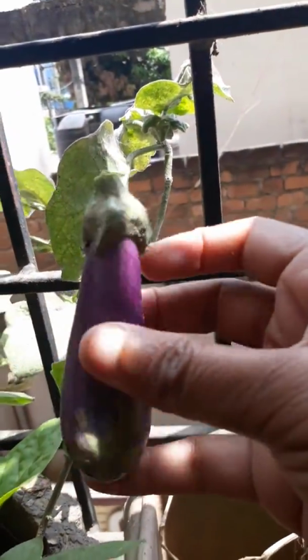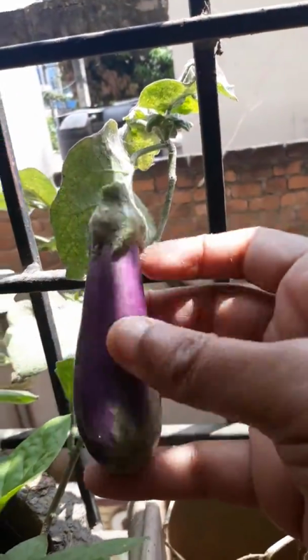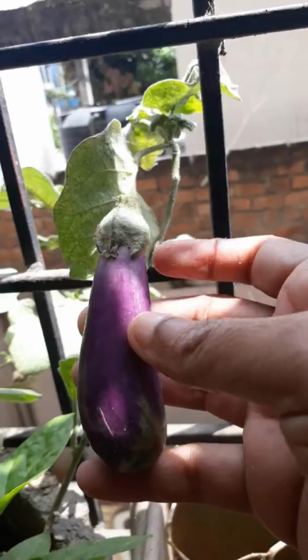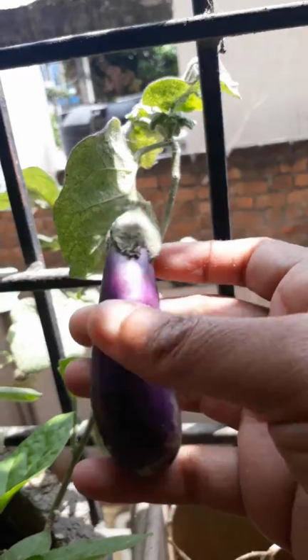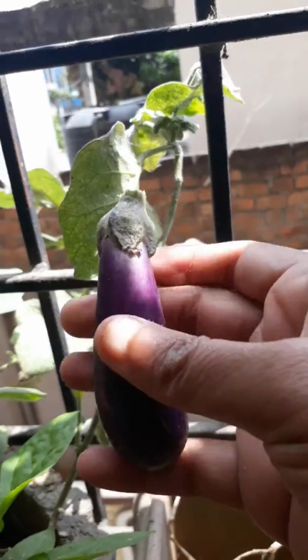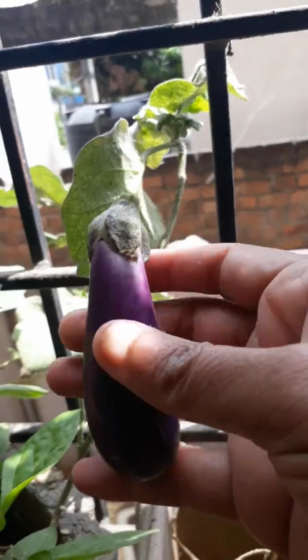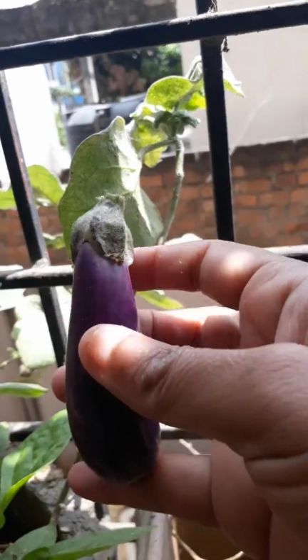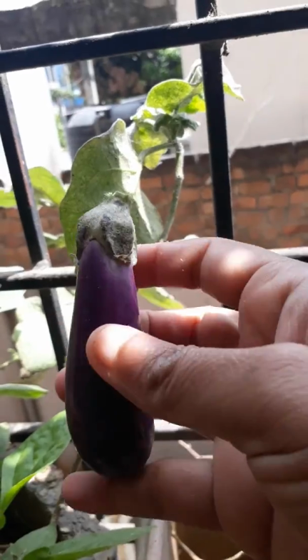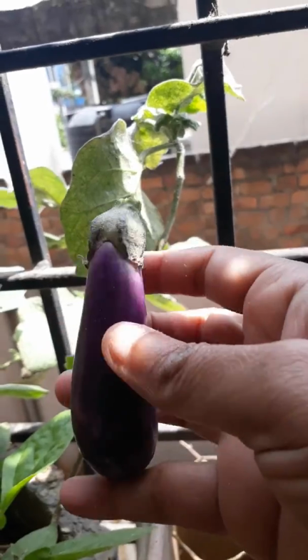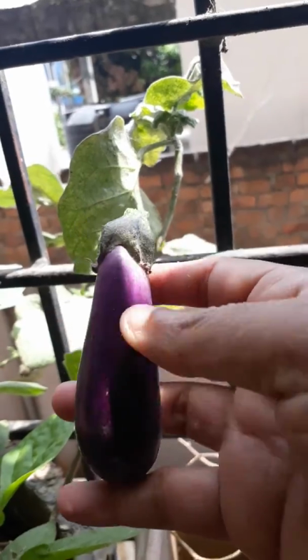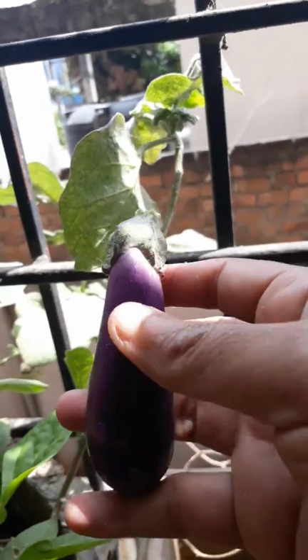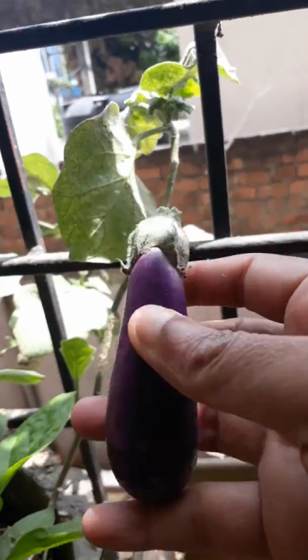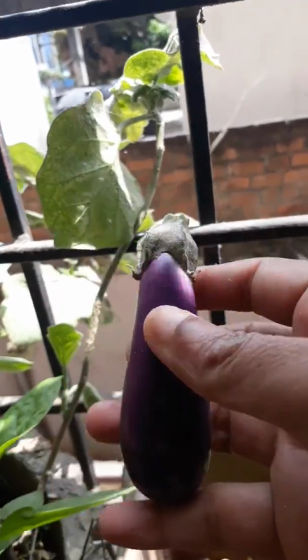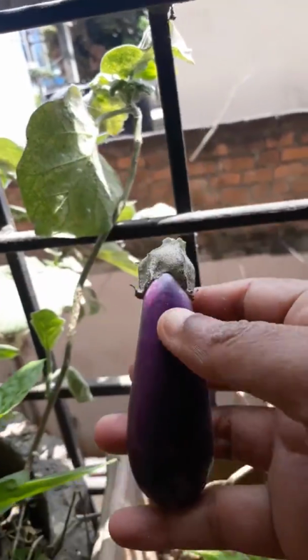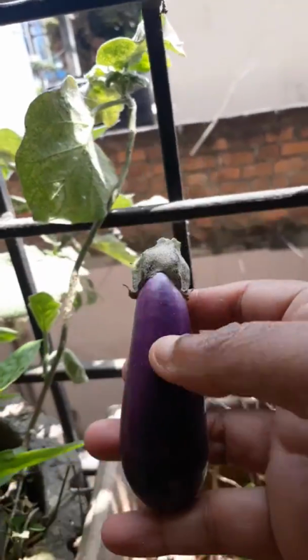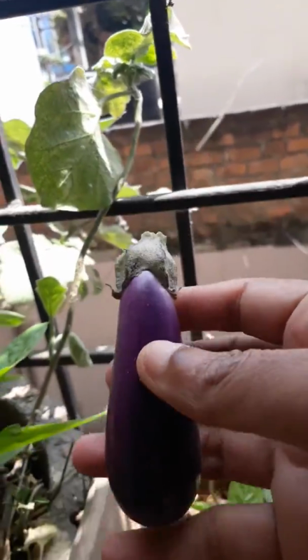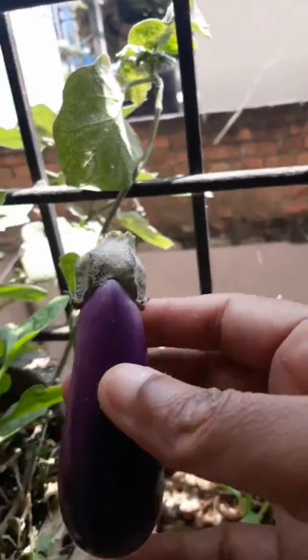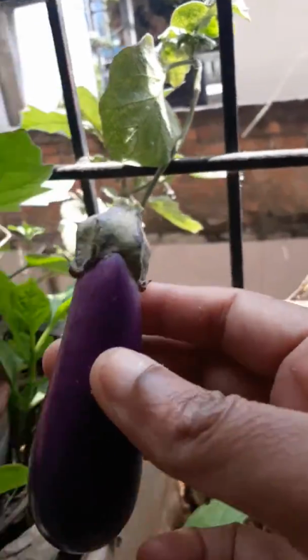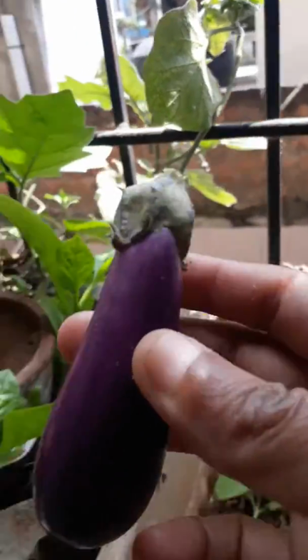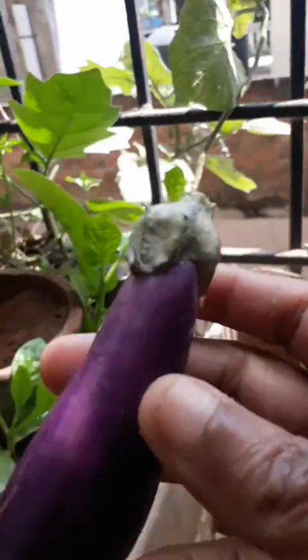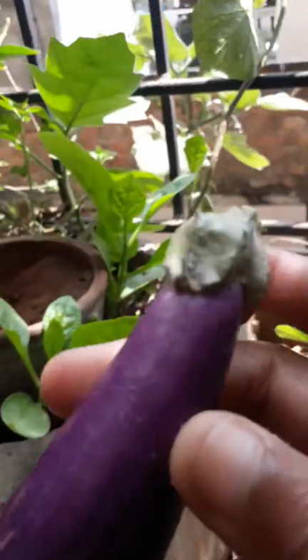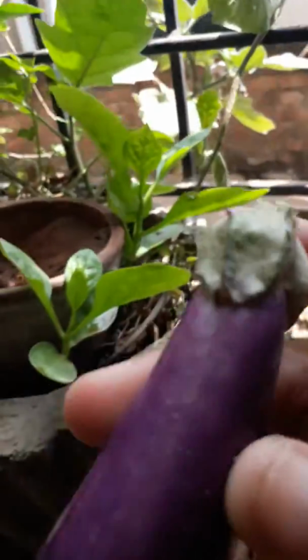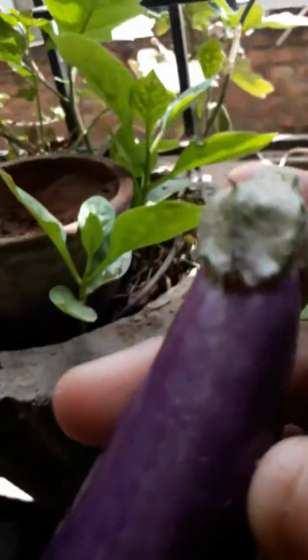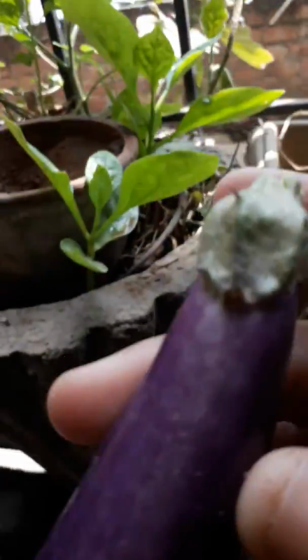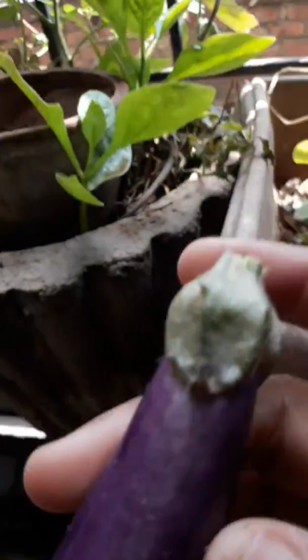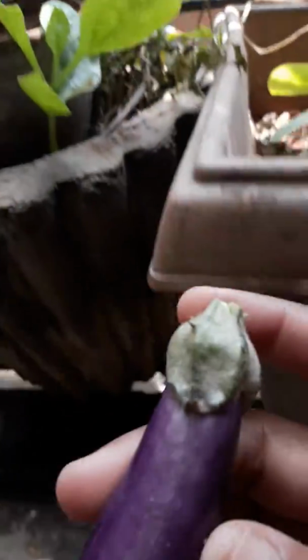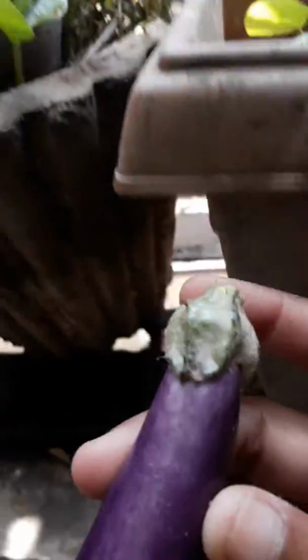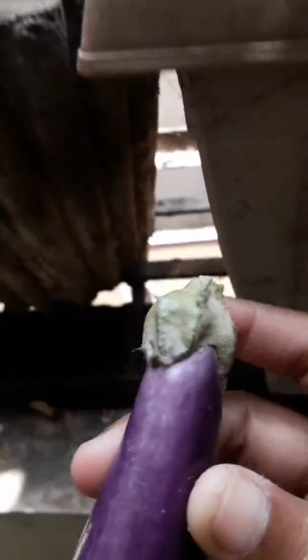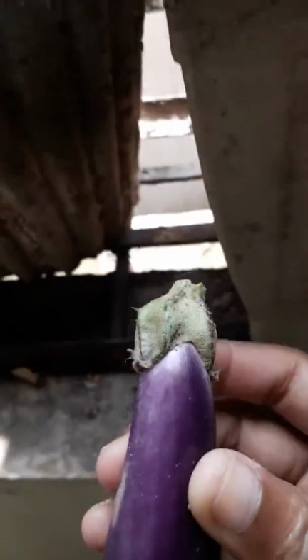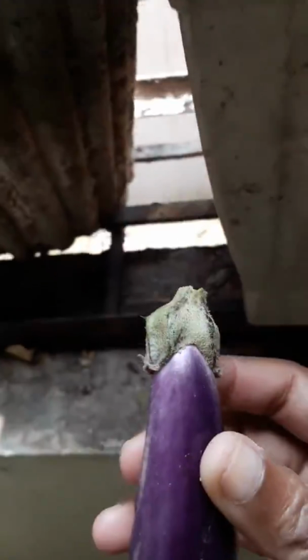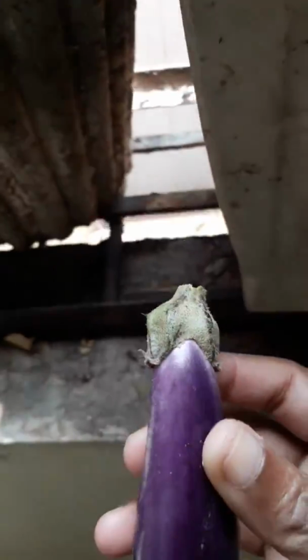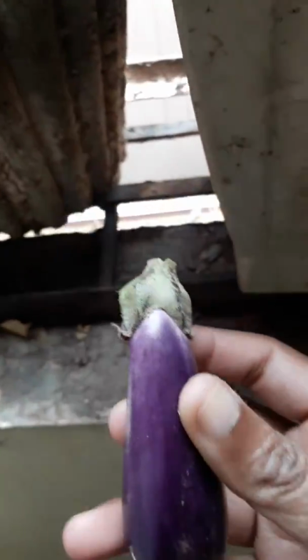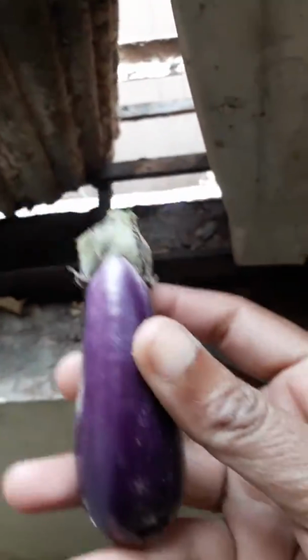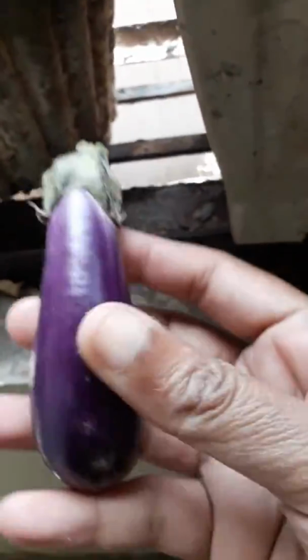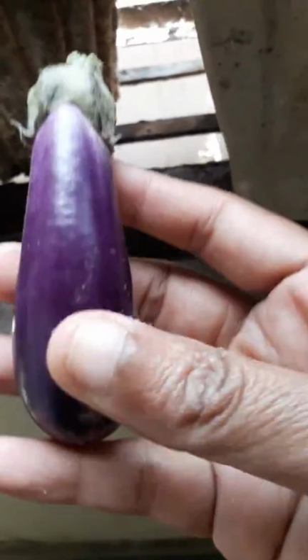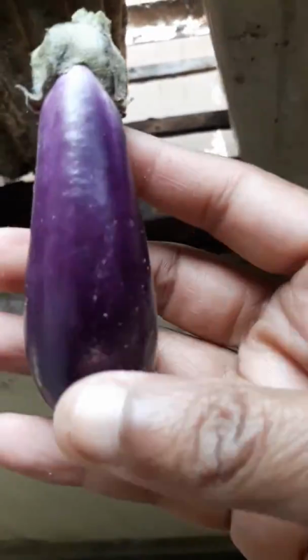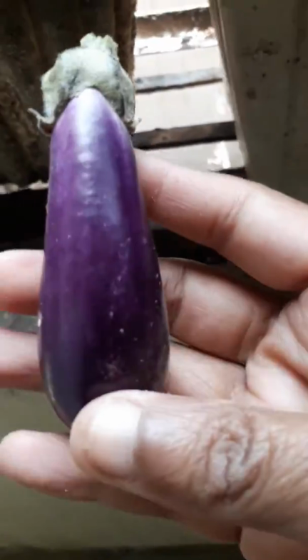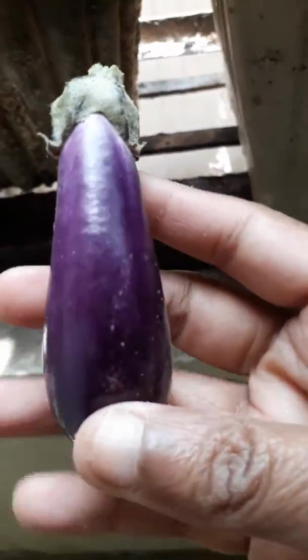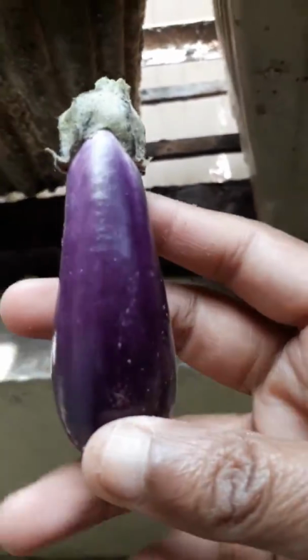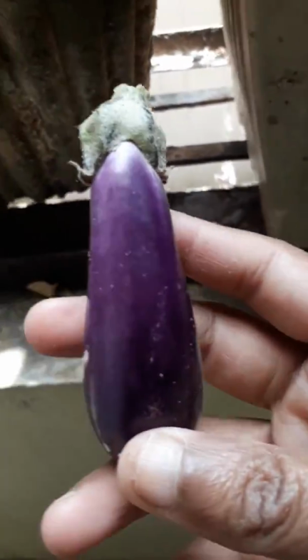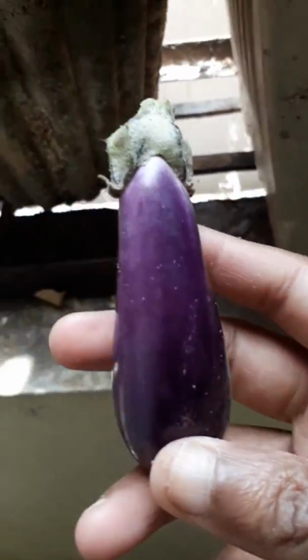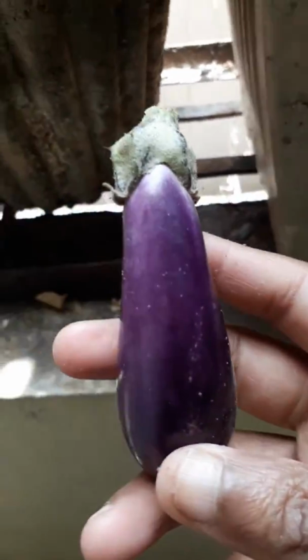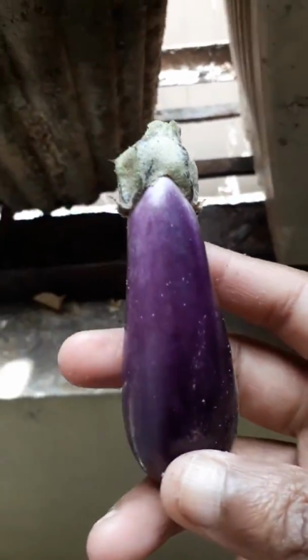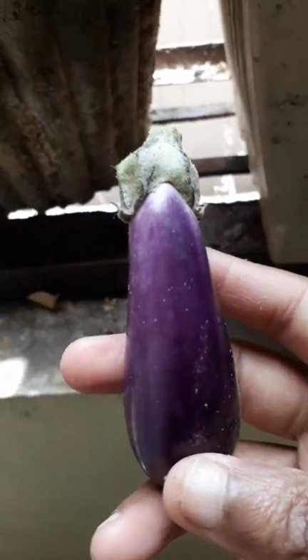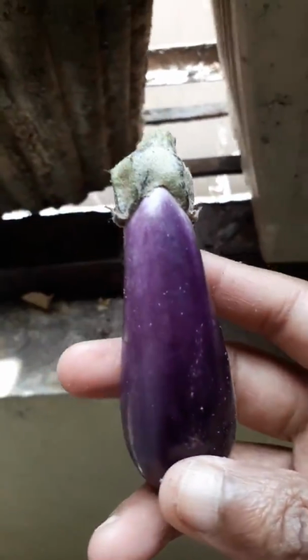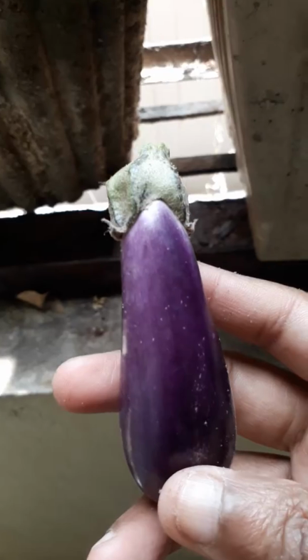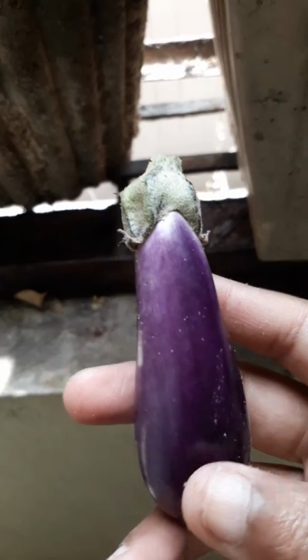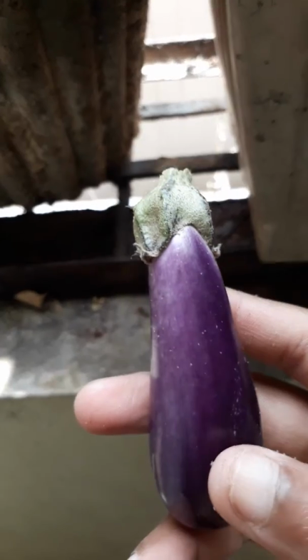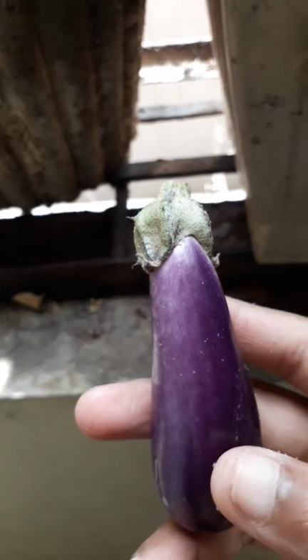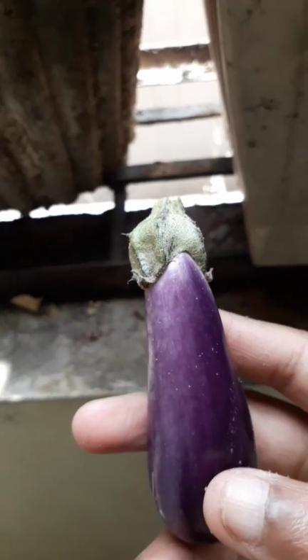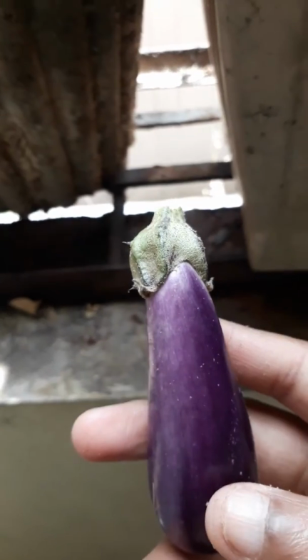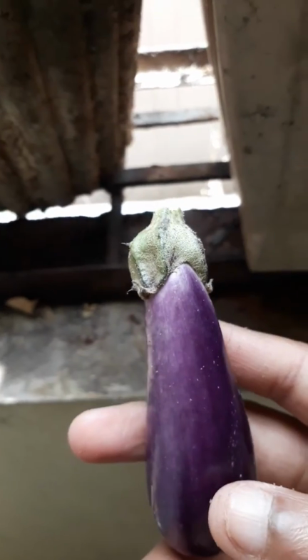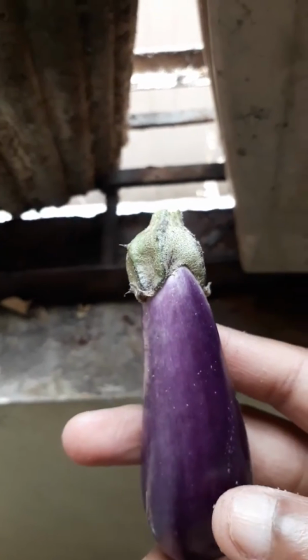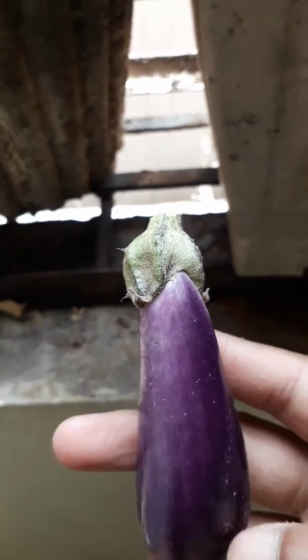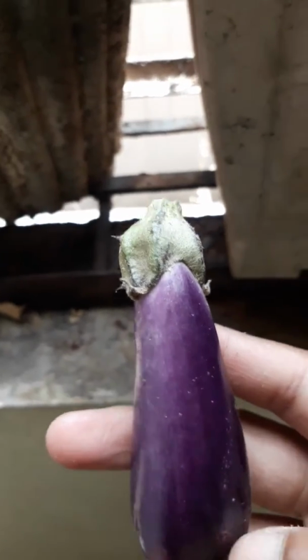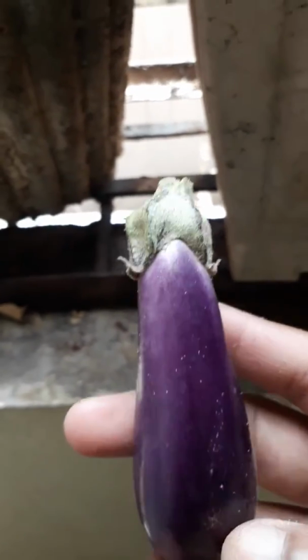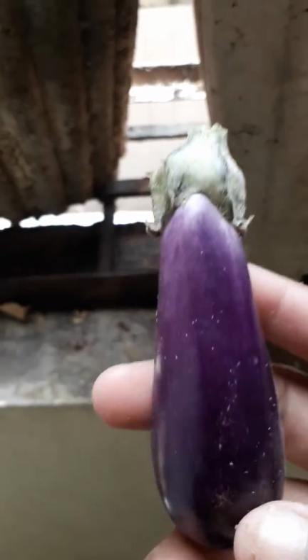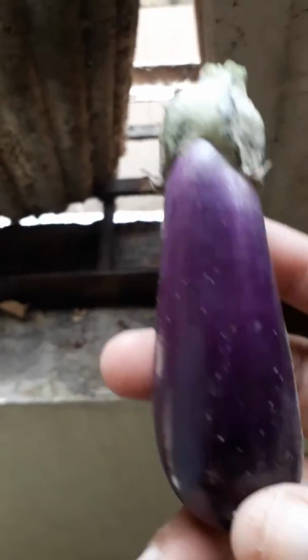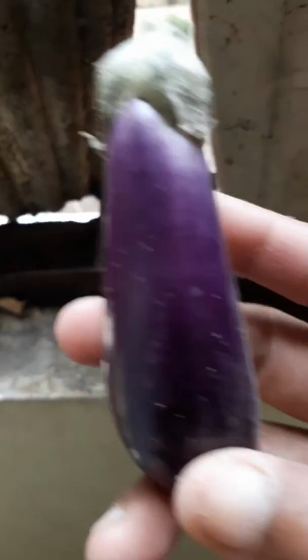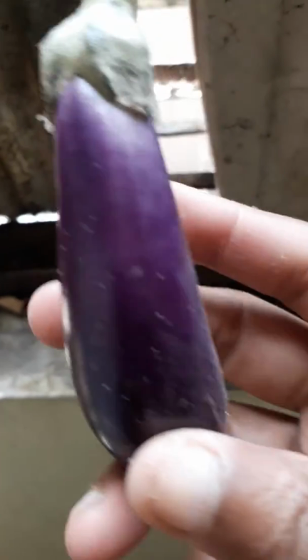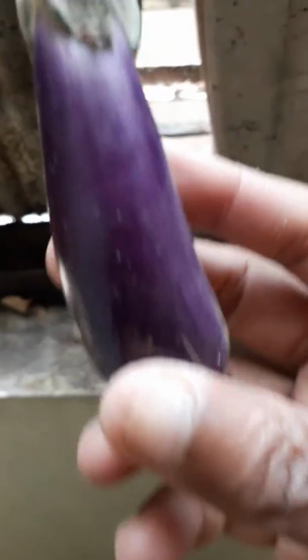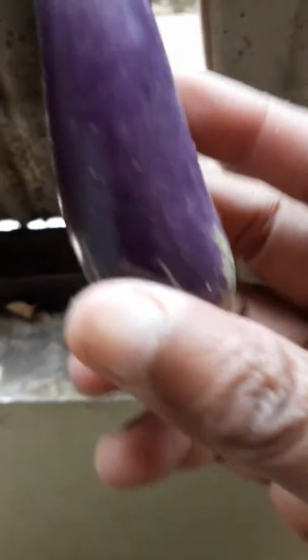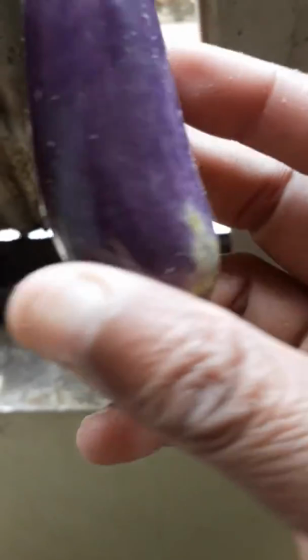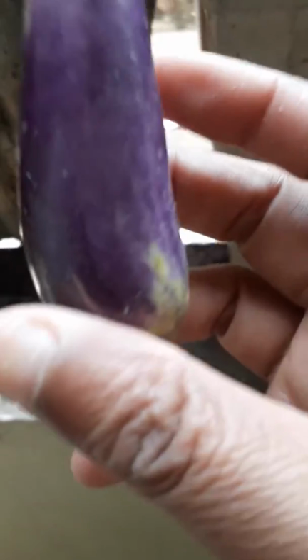Healthy. It will be tasty because it has grown organically.